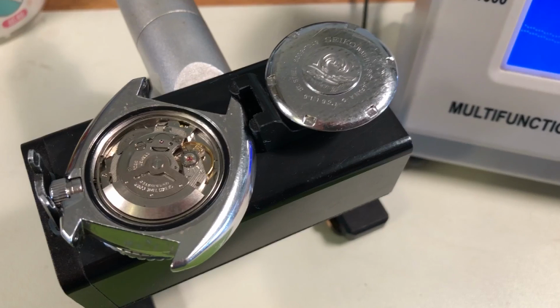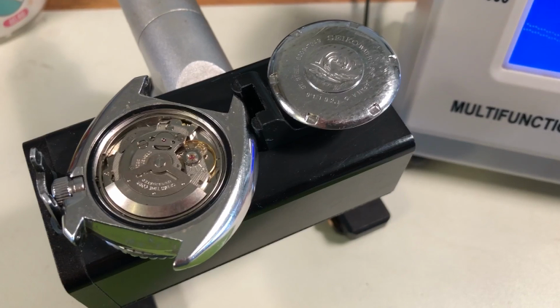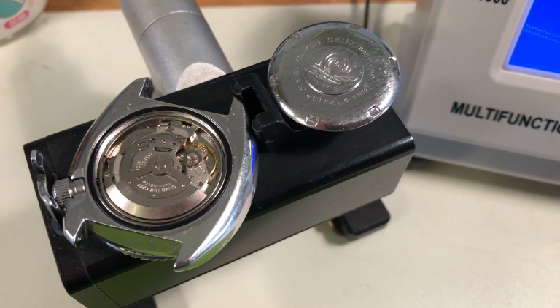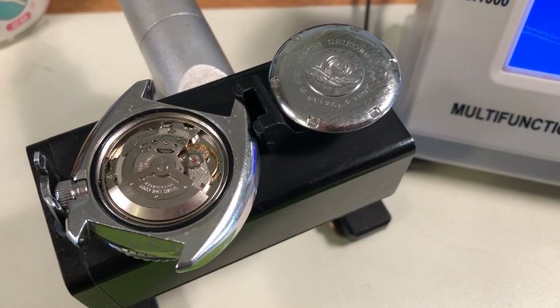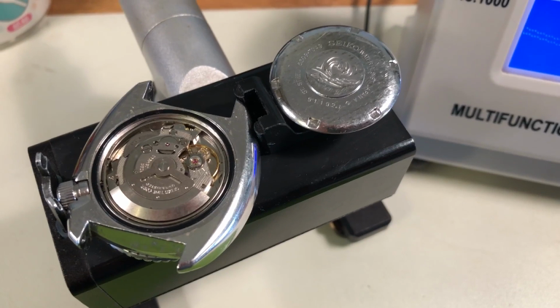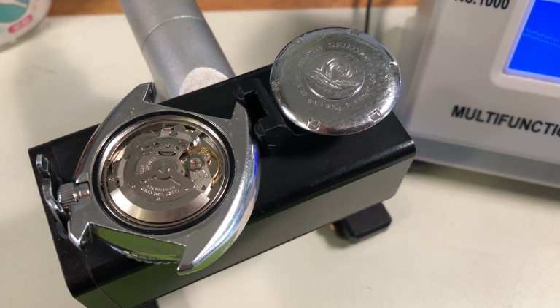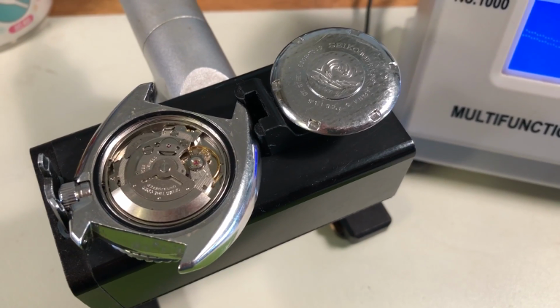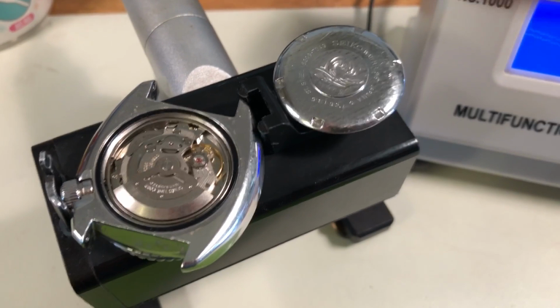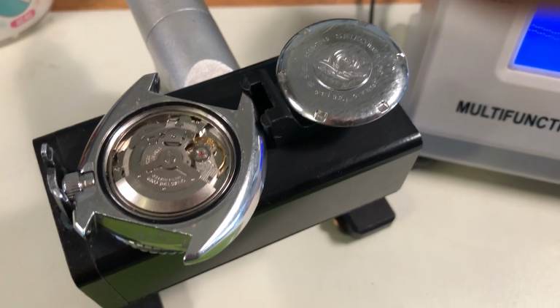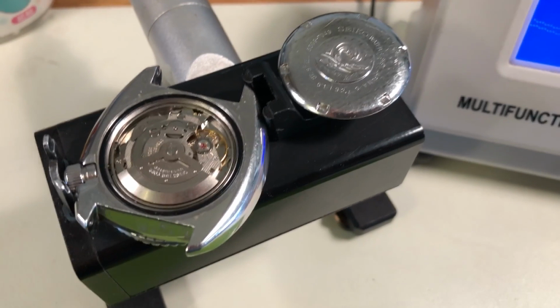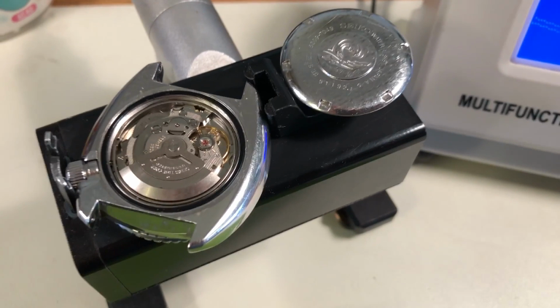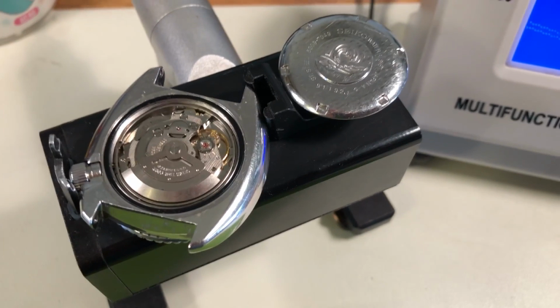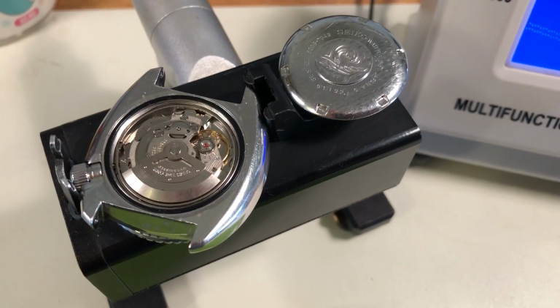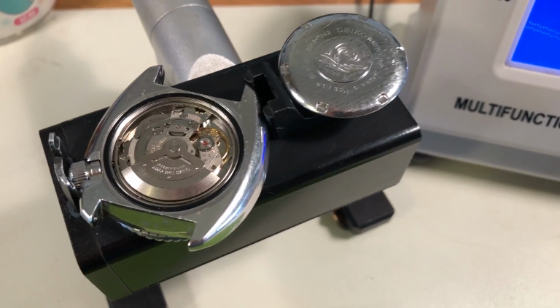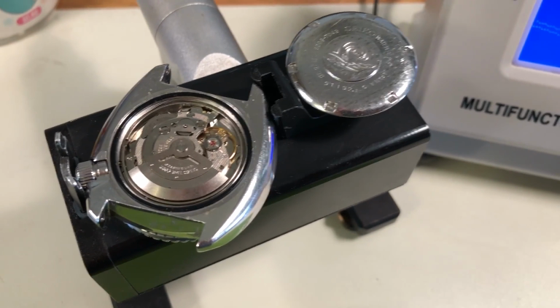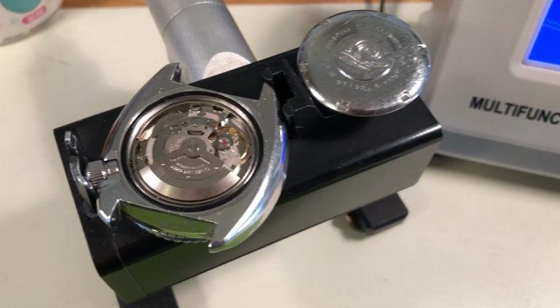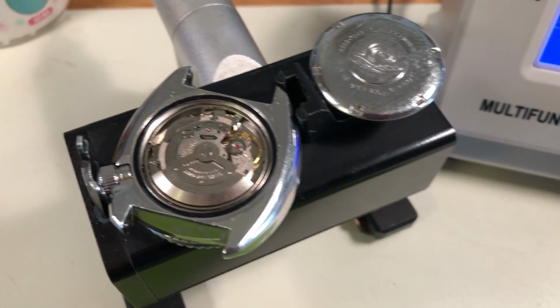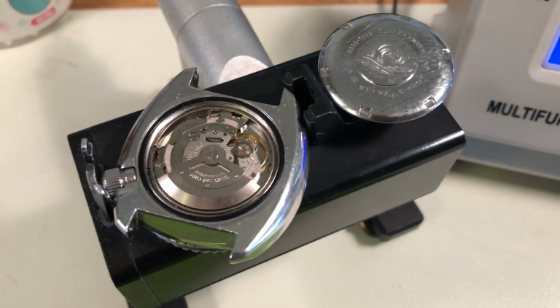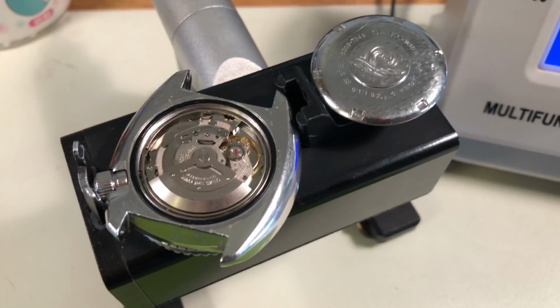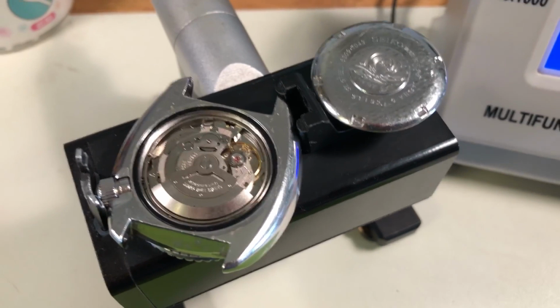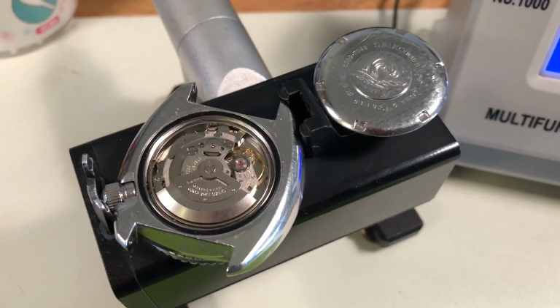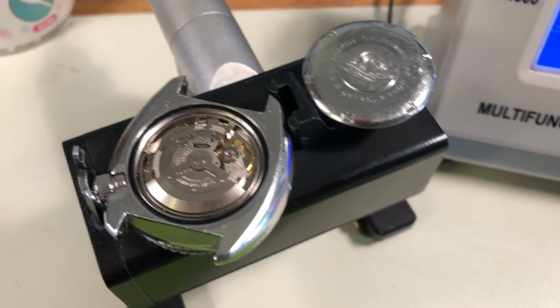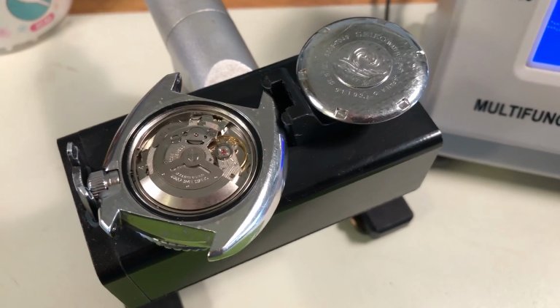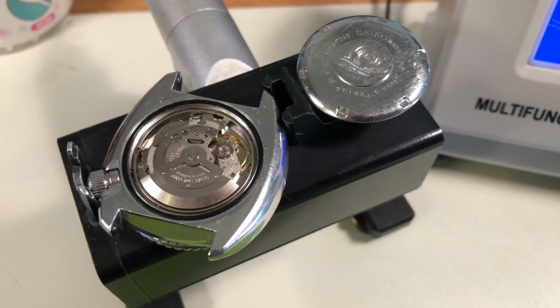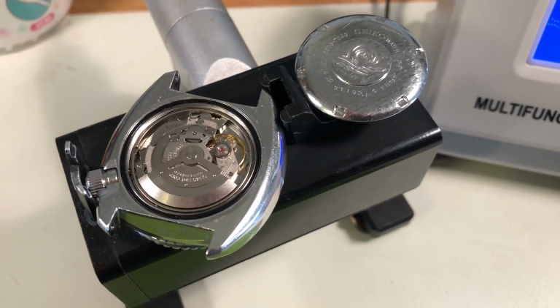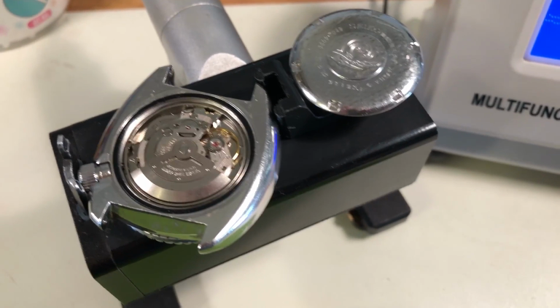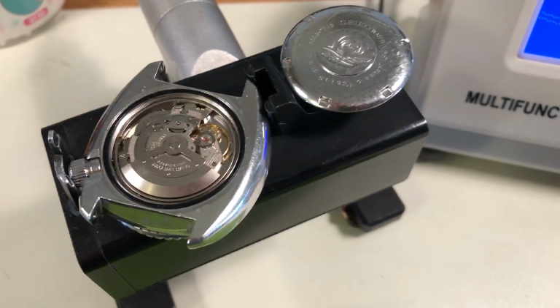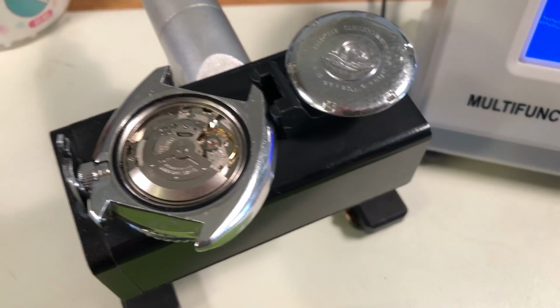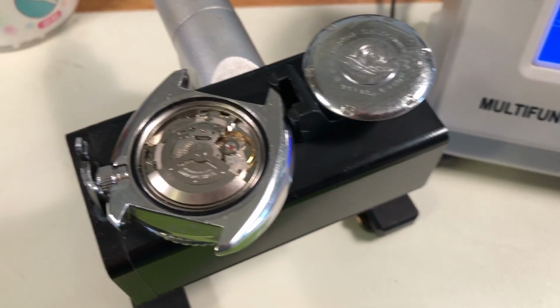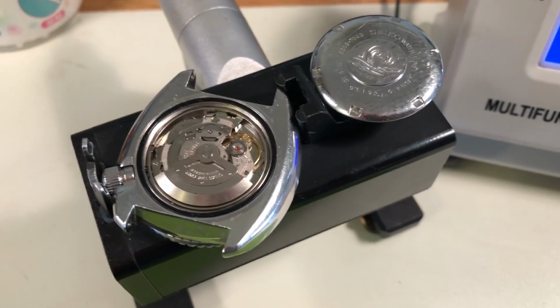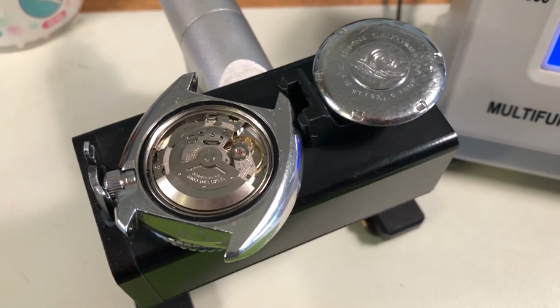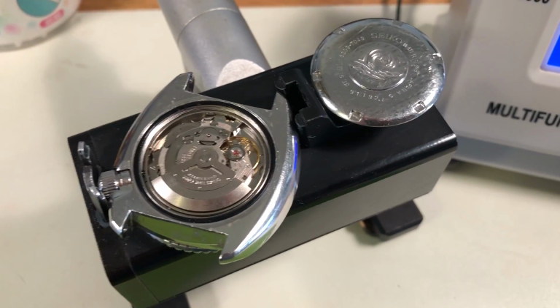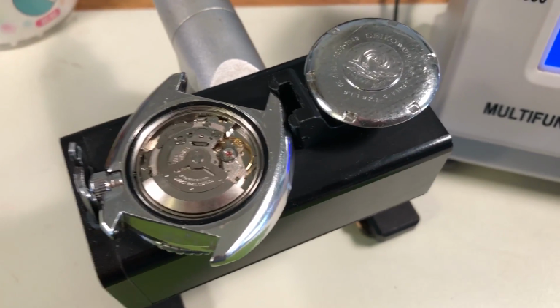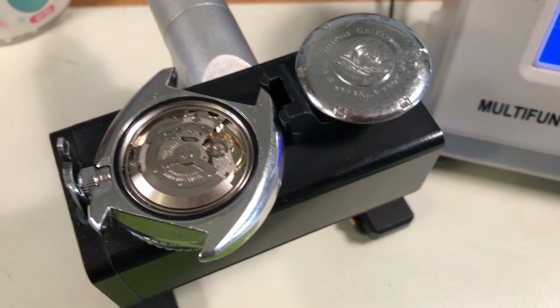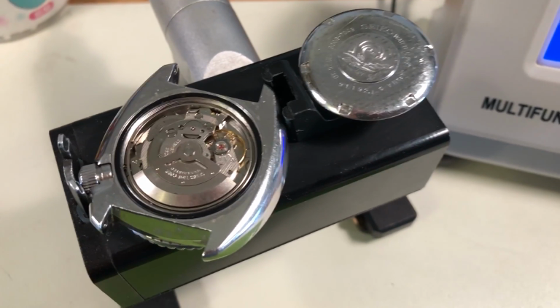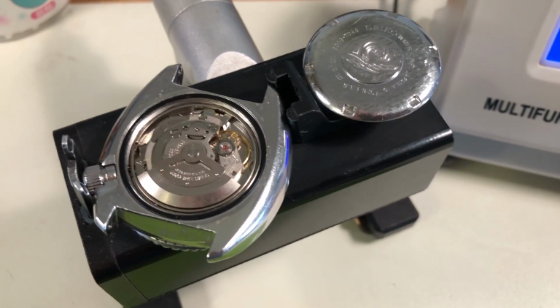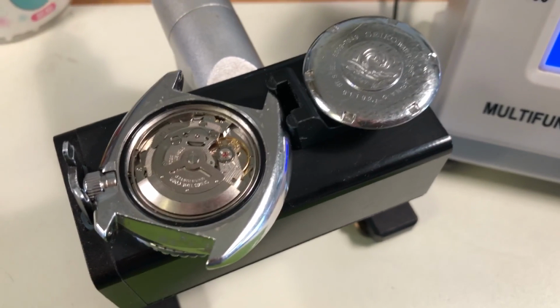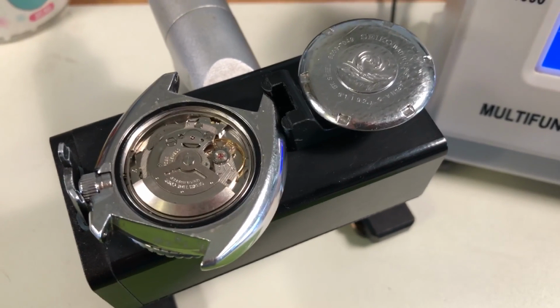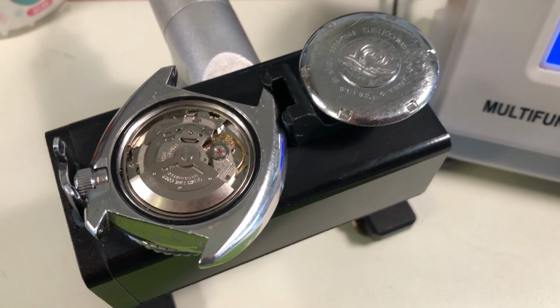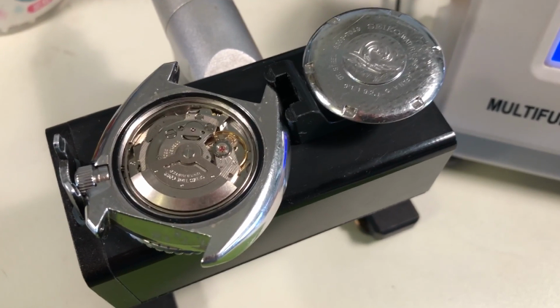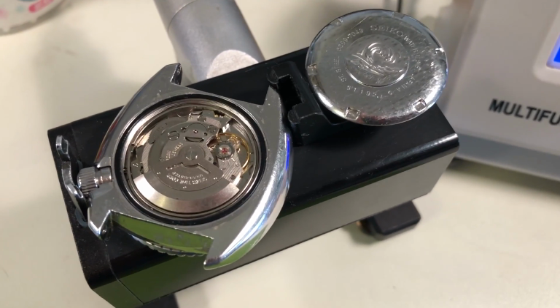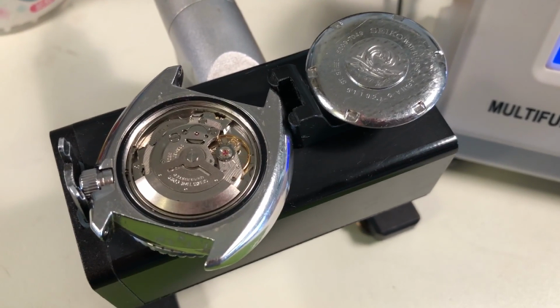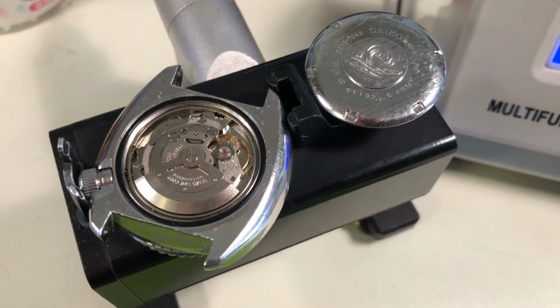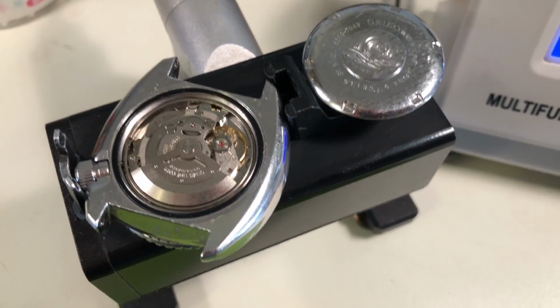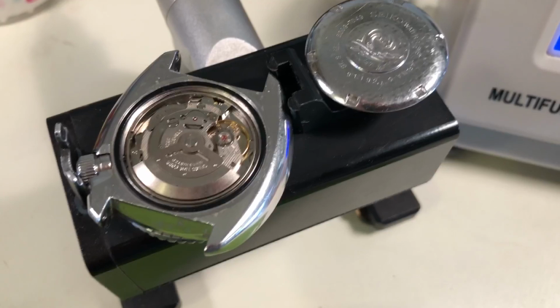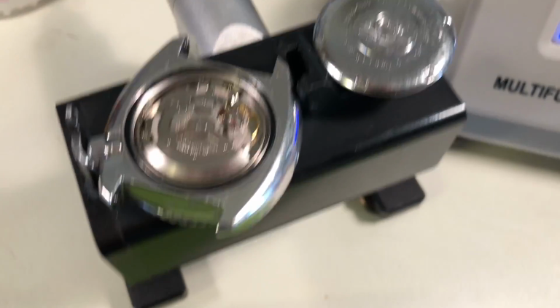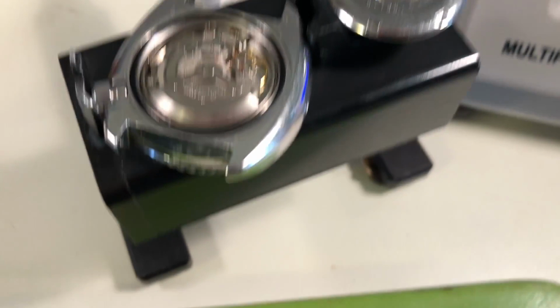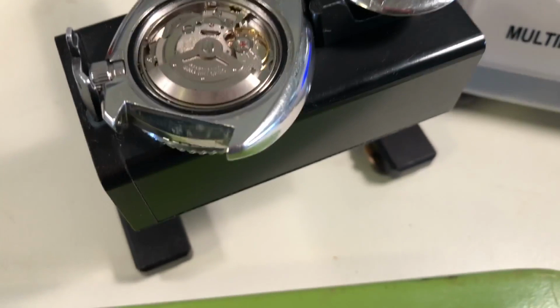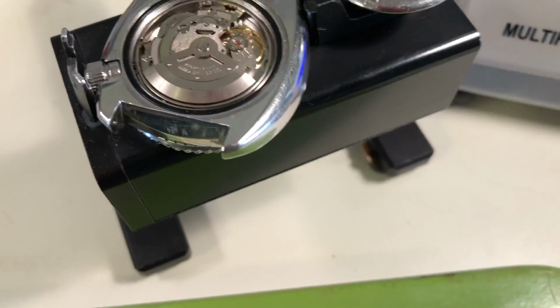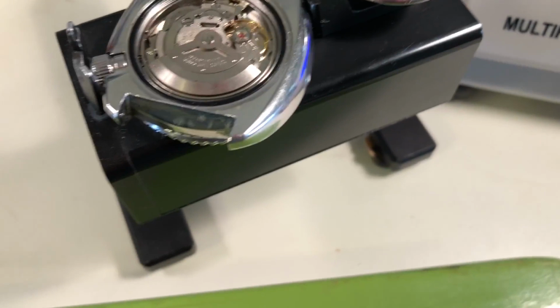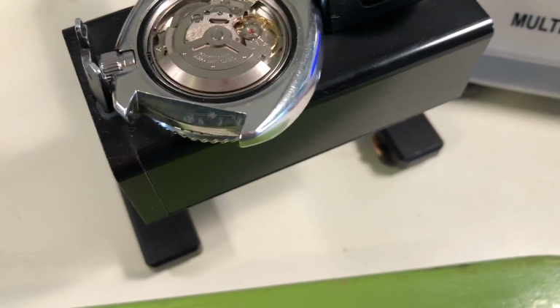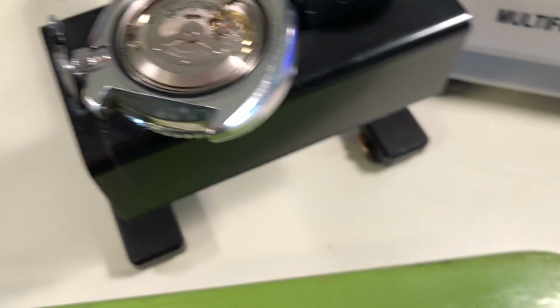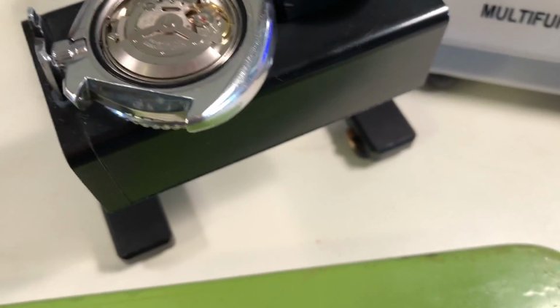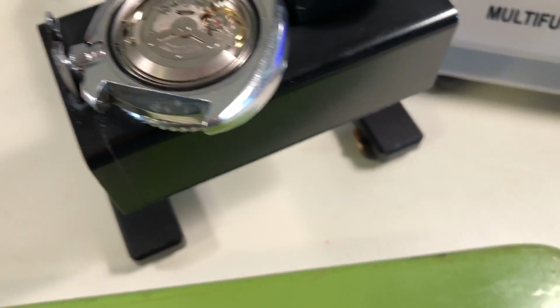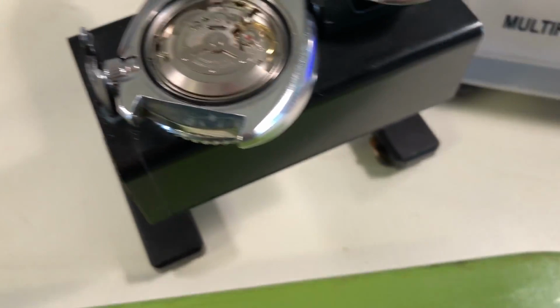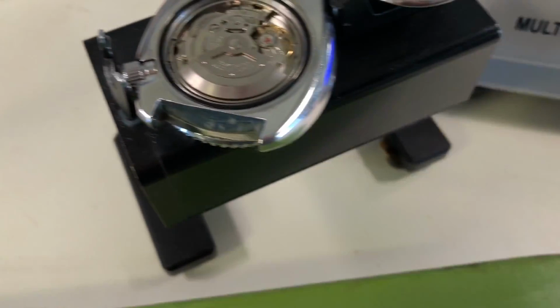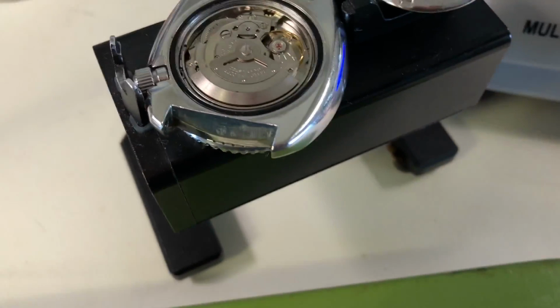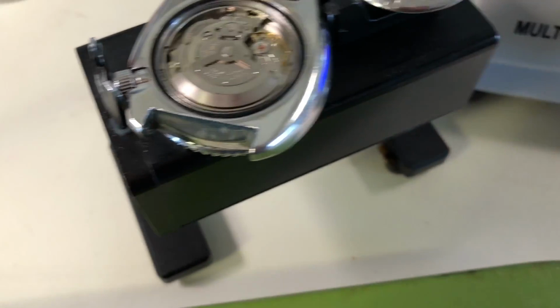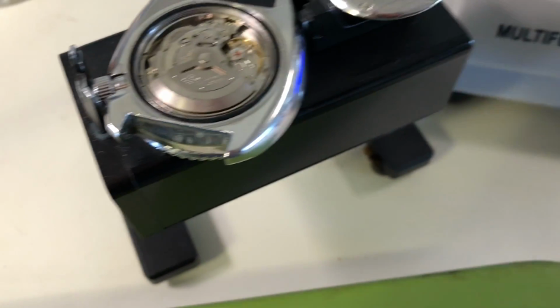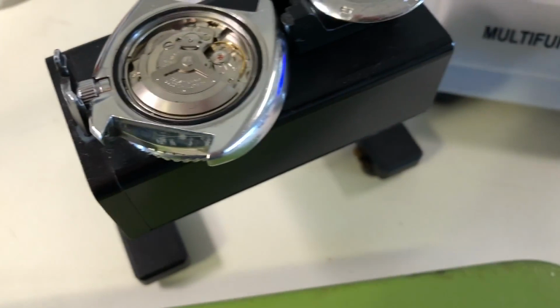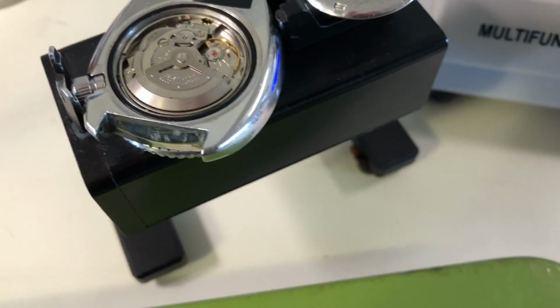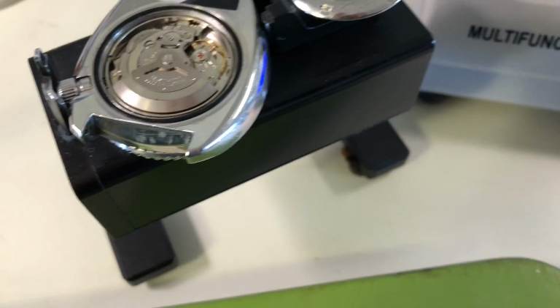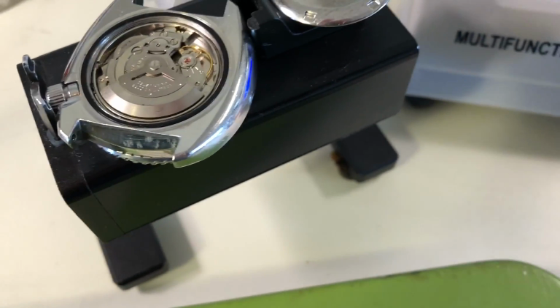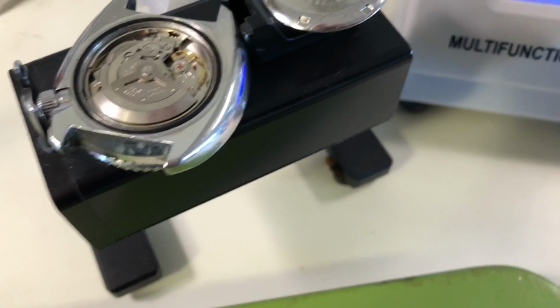Hey, Nick. Okay, it's evaluation day and I have your 6309 here. Let's look at the numbers.